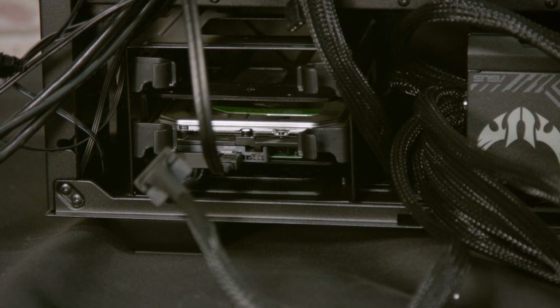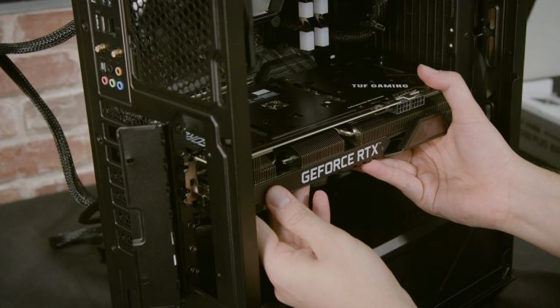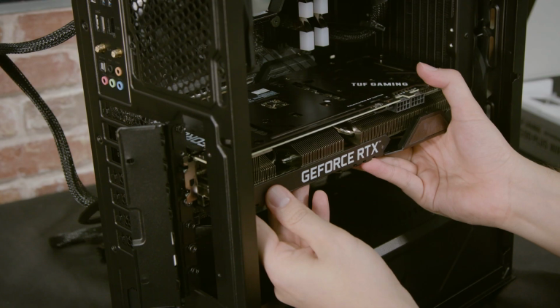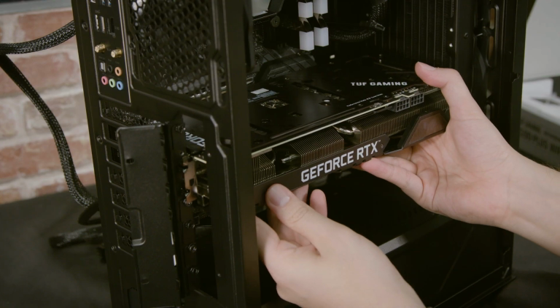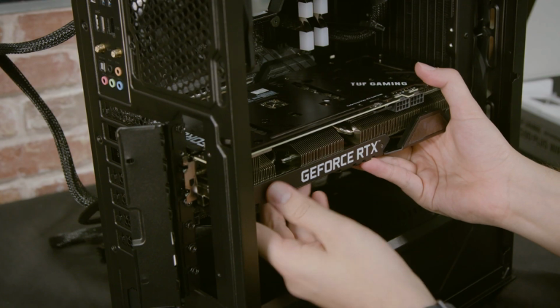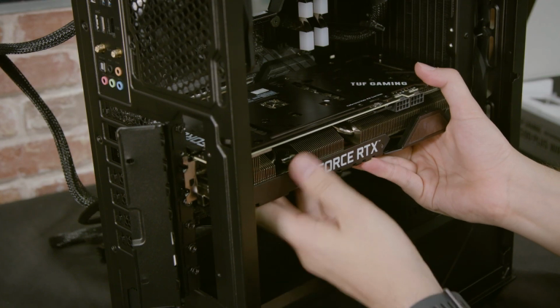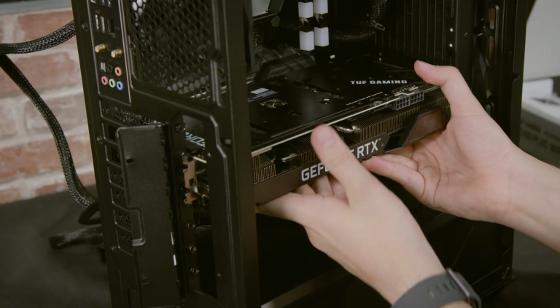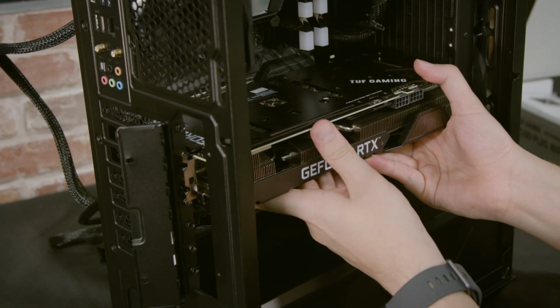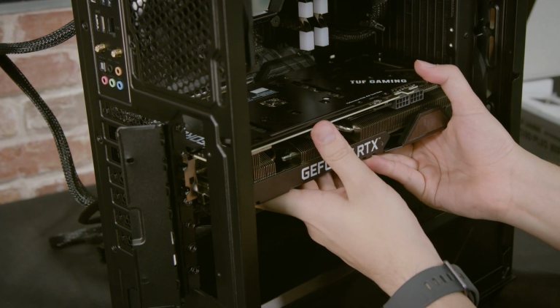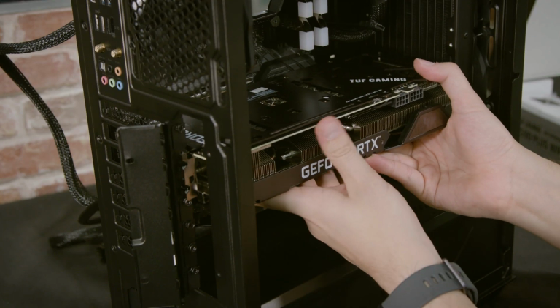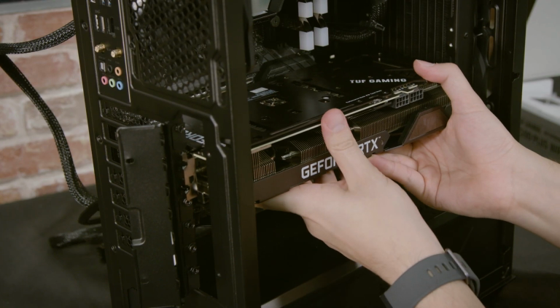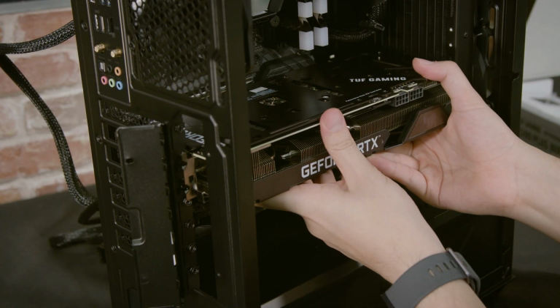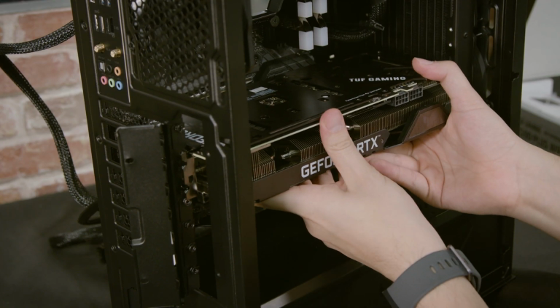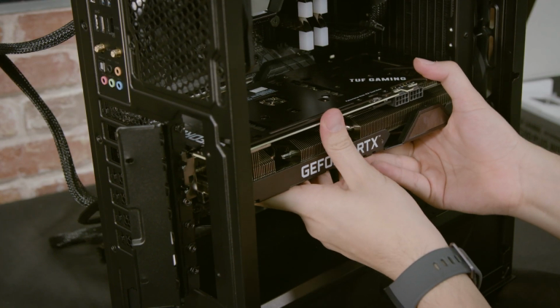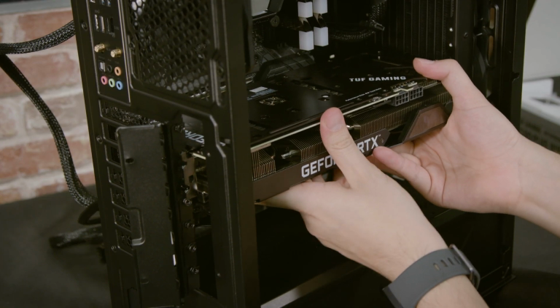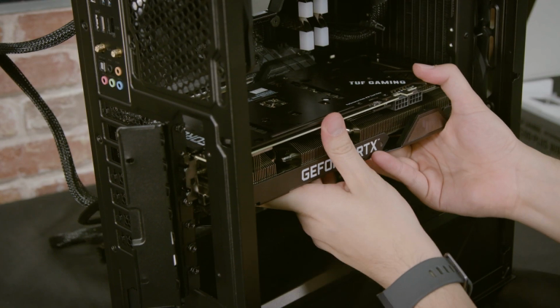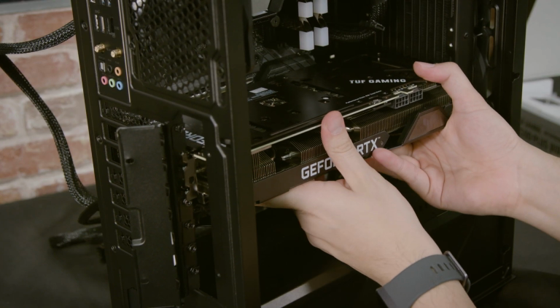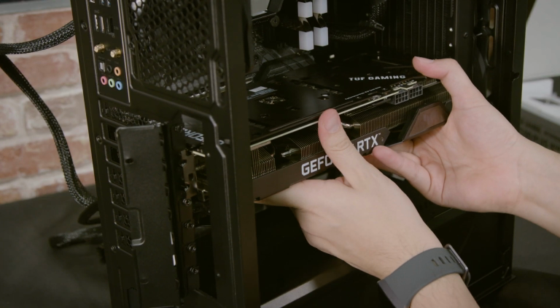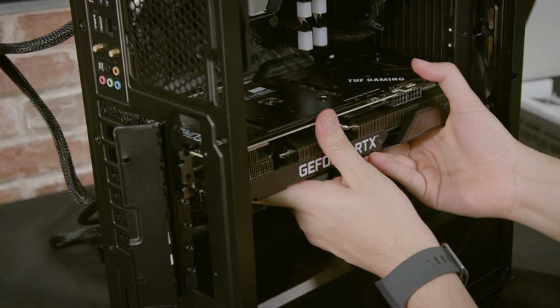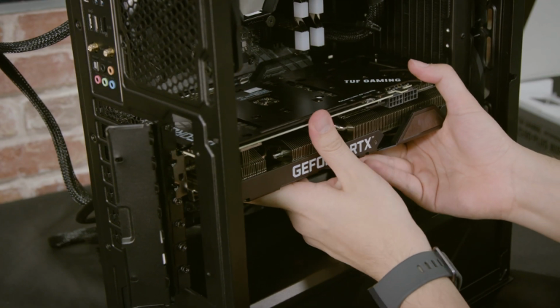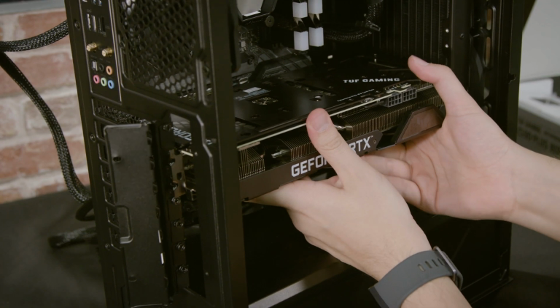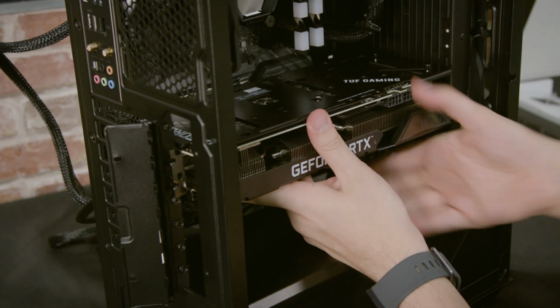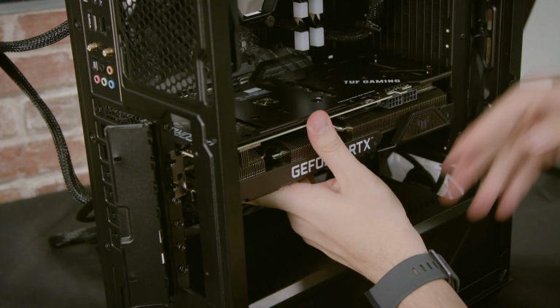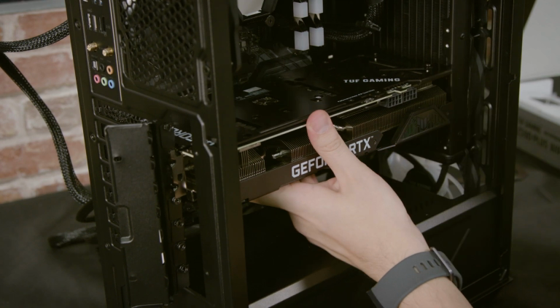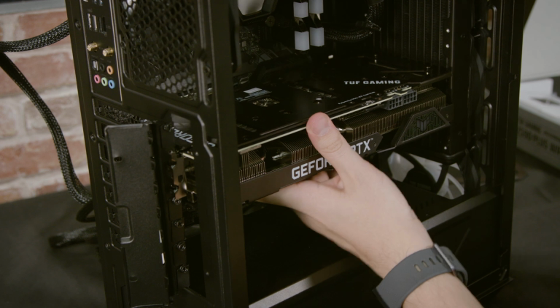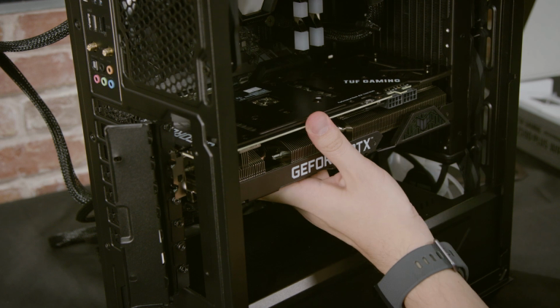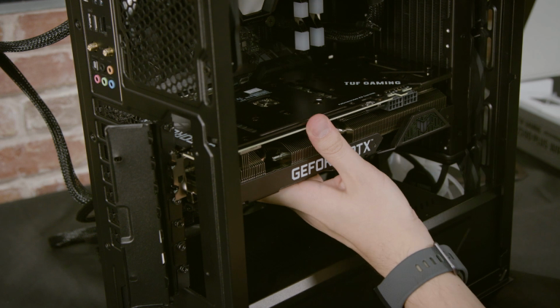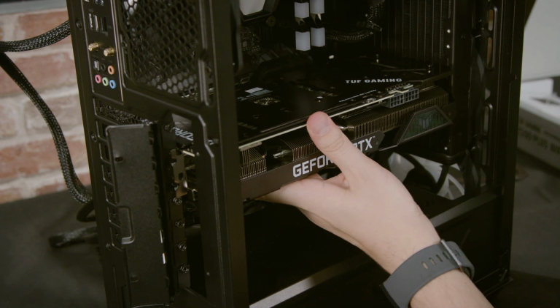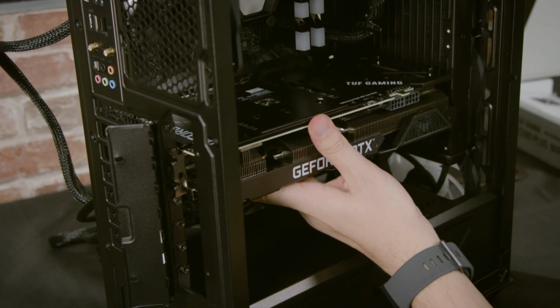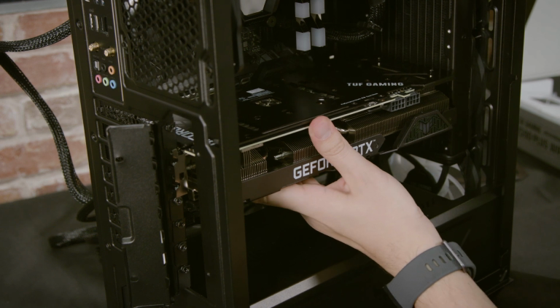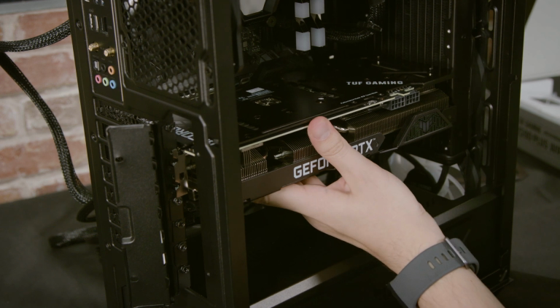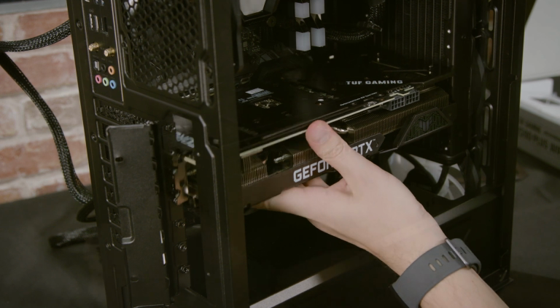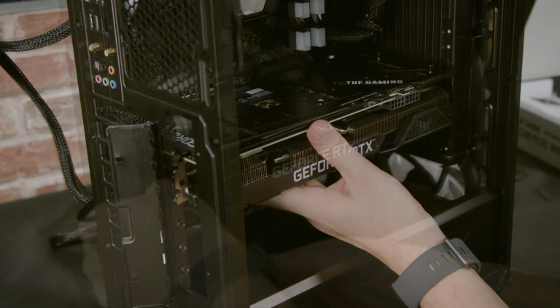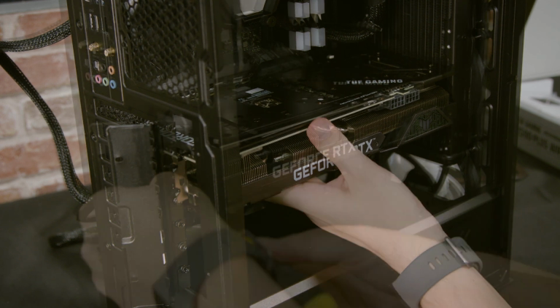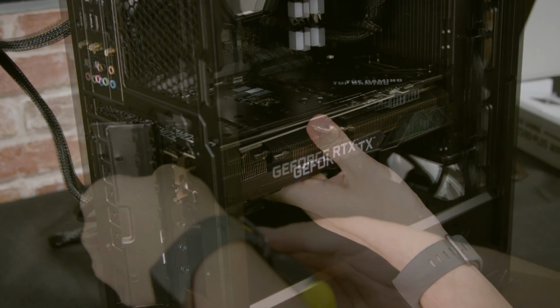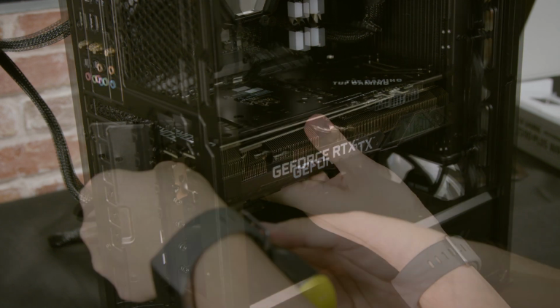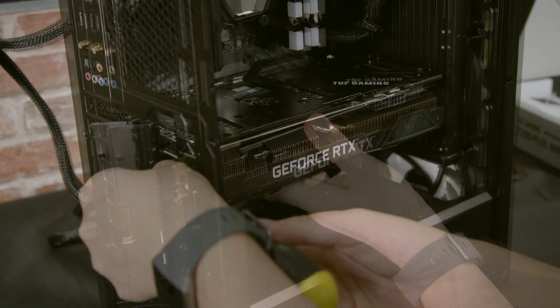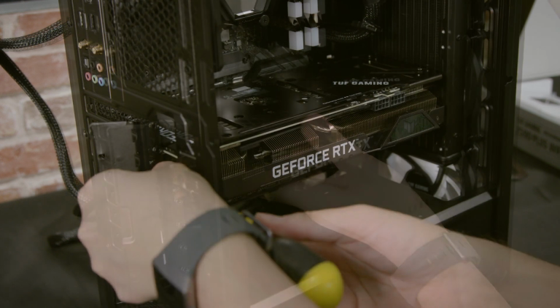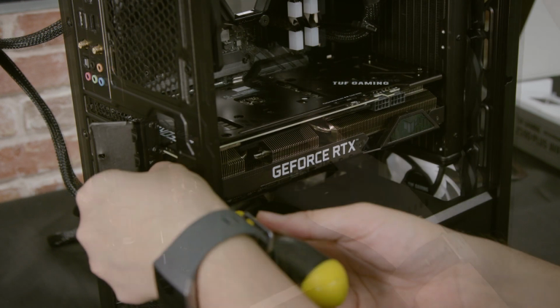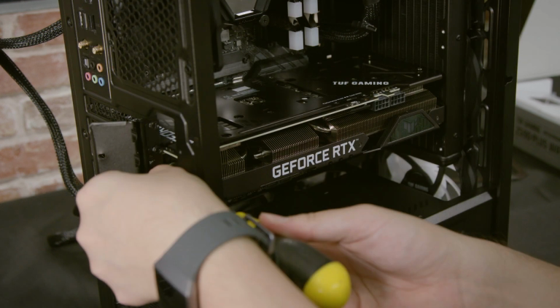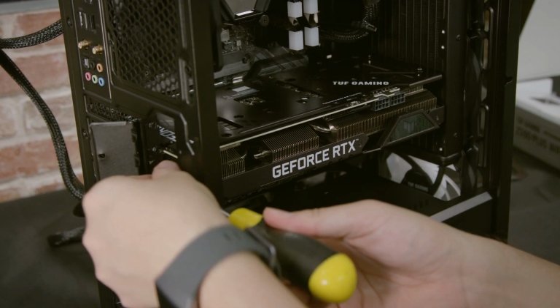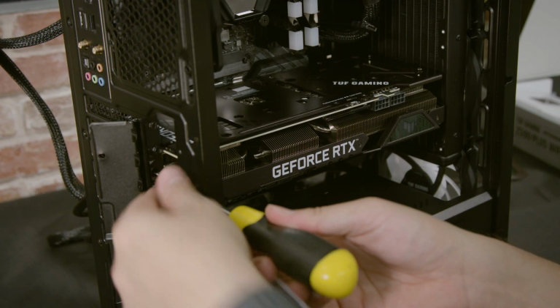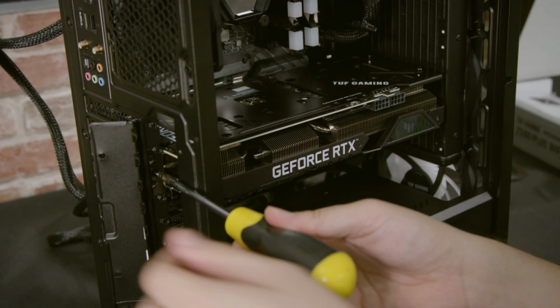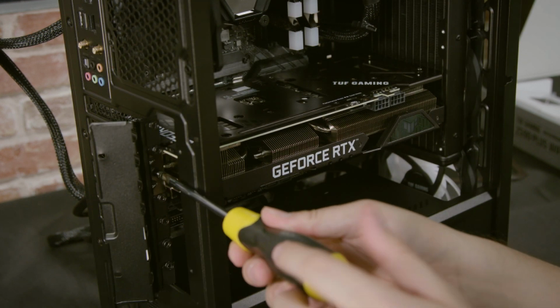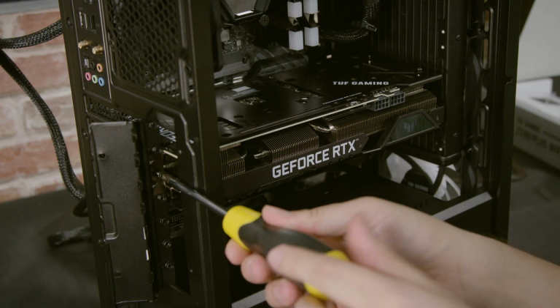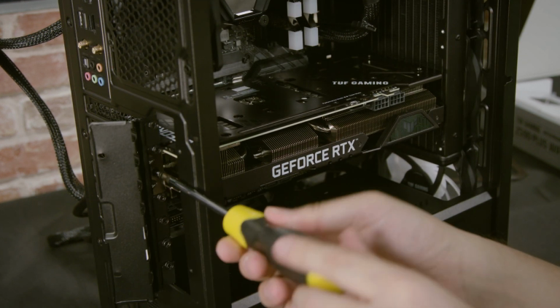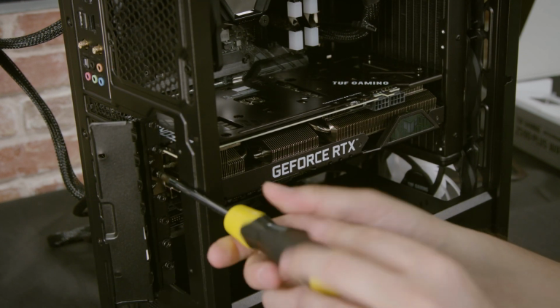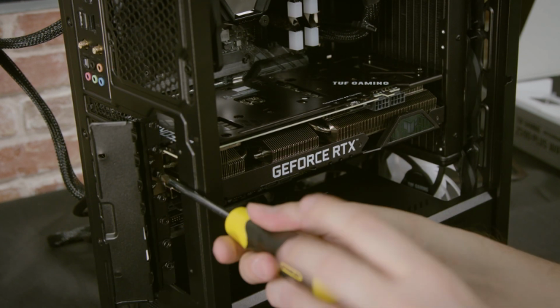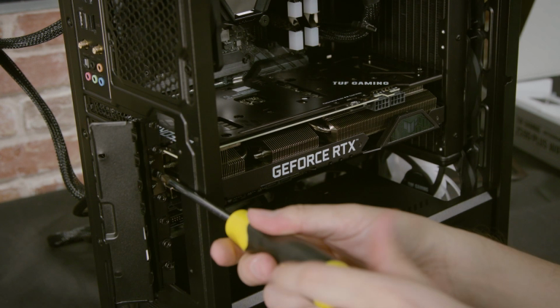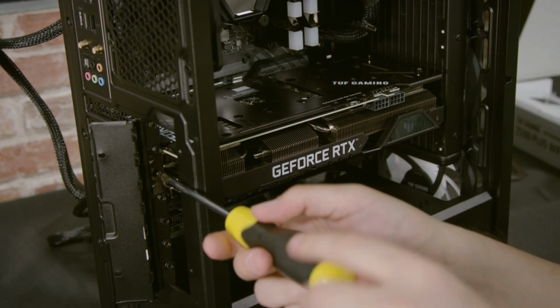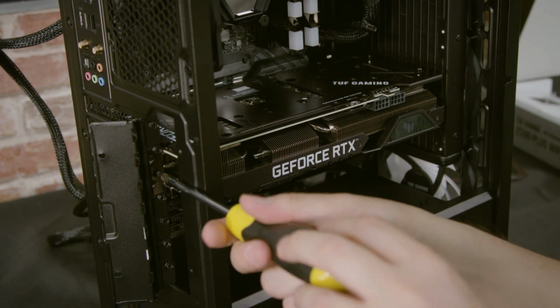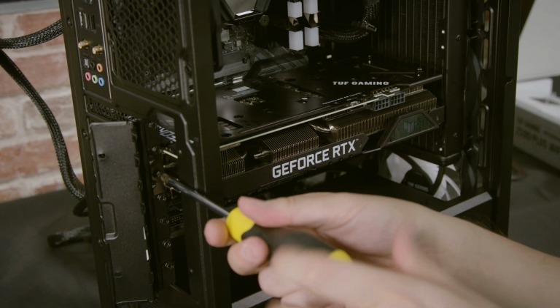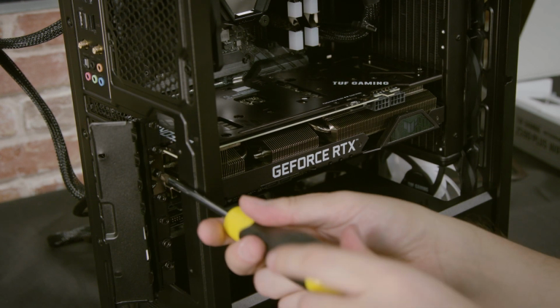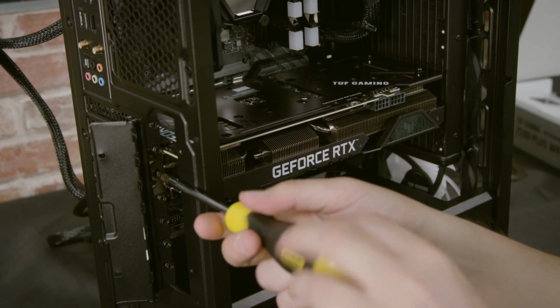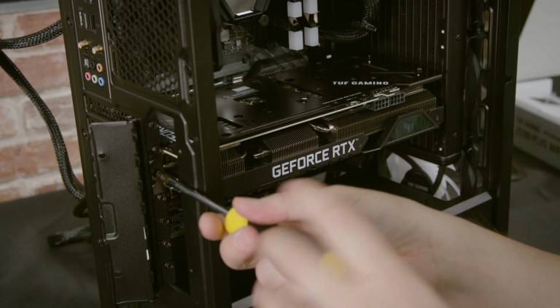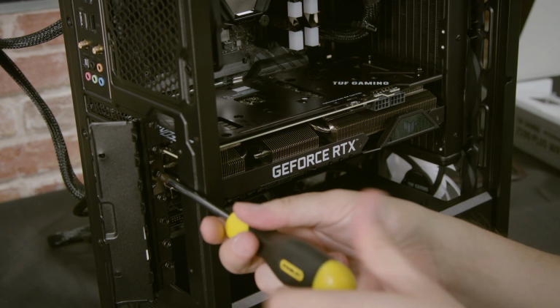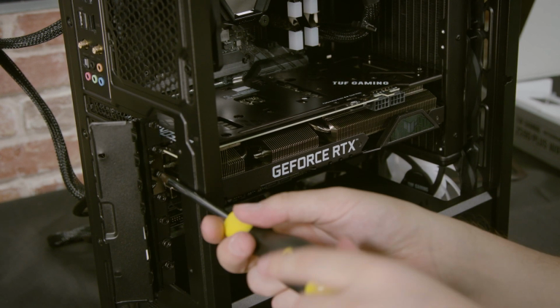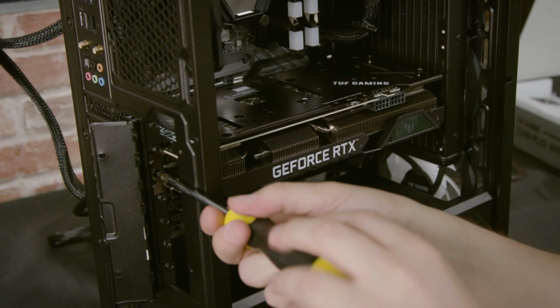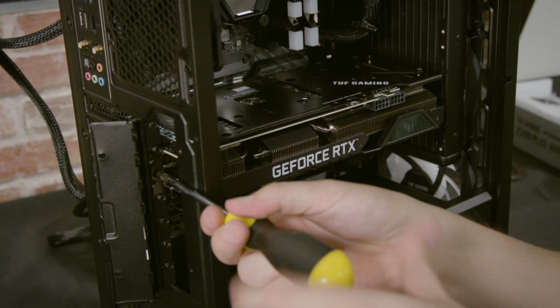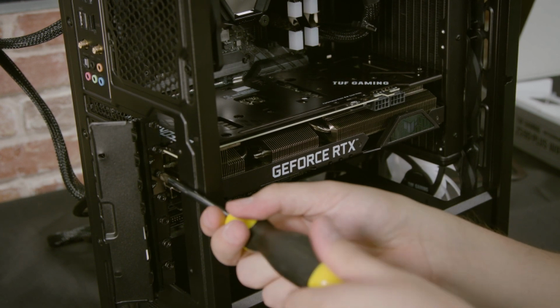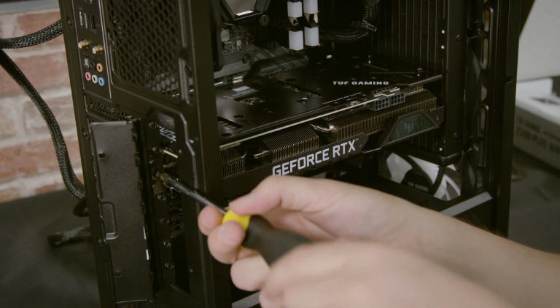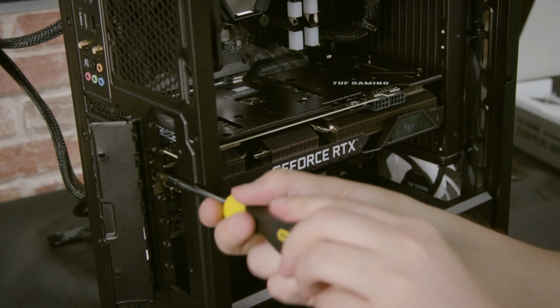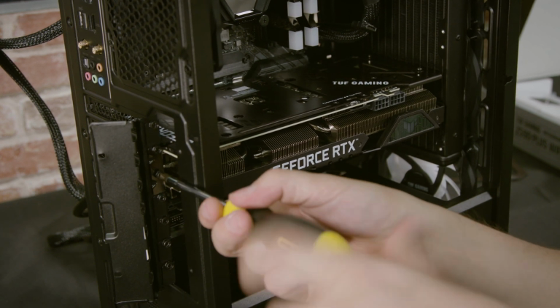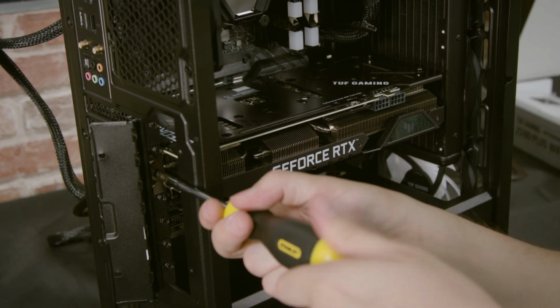Now, you can install the graphics card into the PCIE slot in your motherboard, and make sure to fasten it in place with your case's expansion slots.